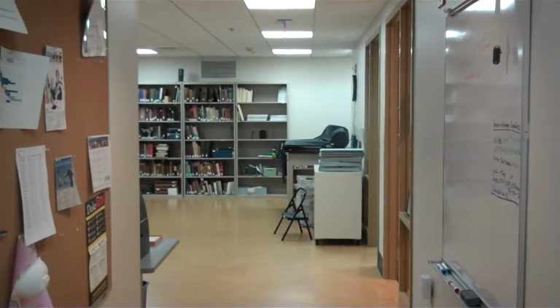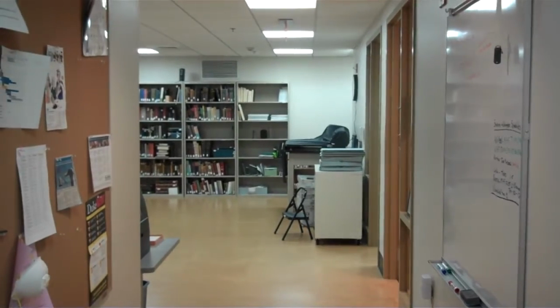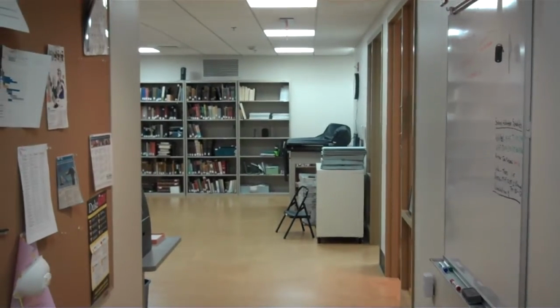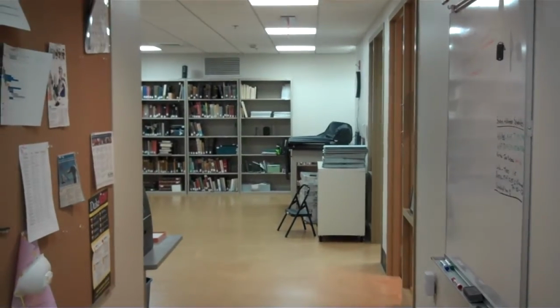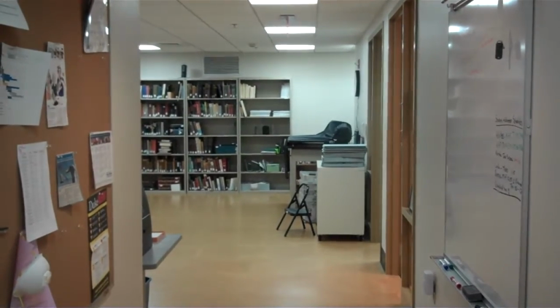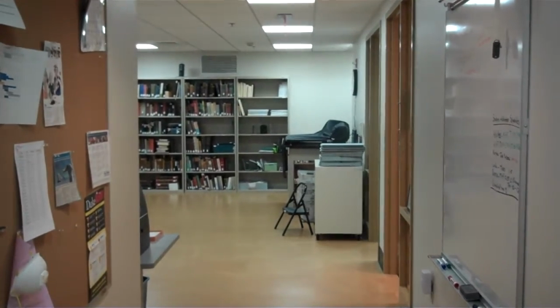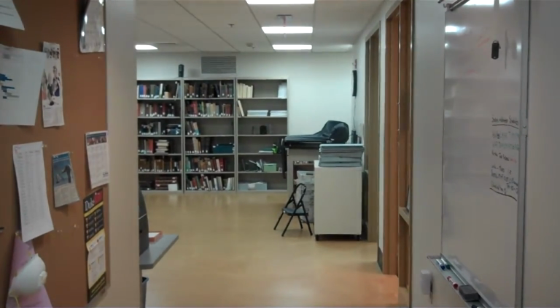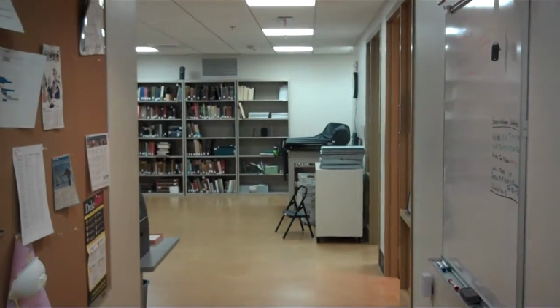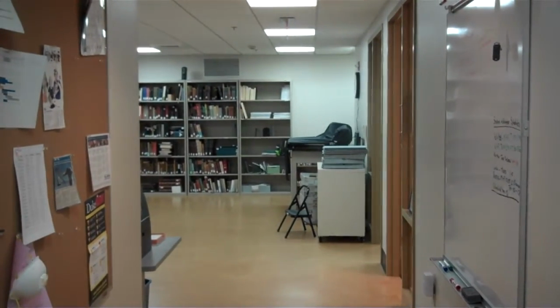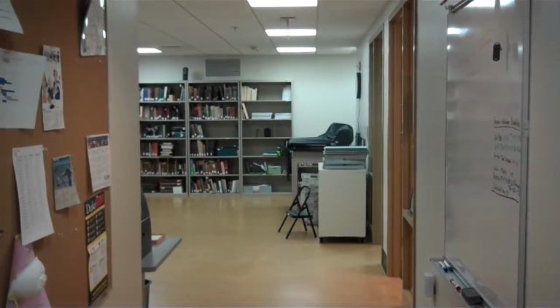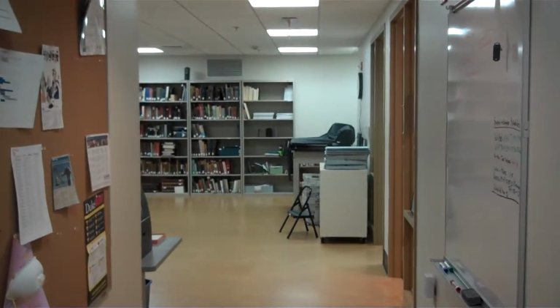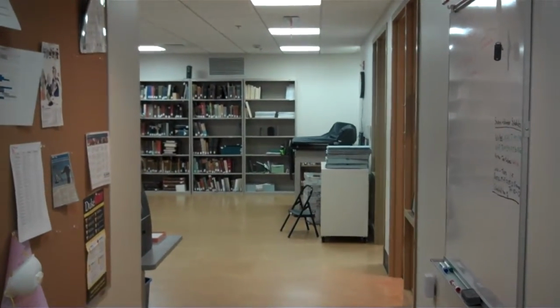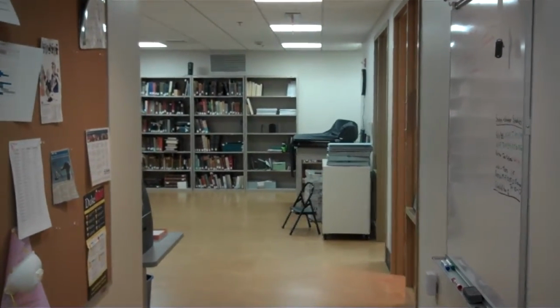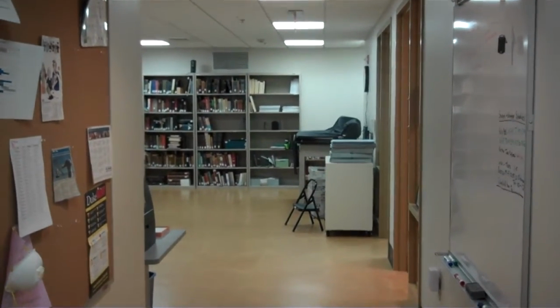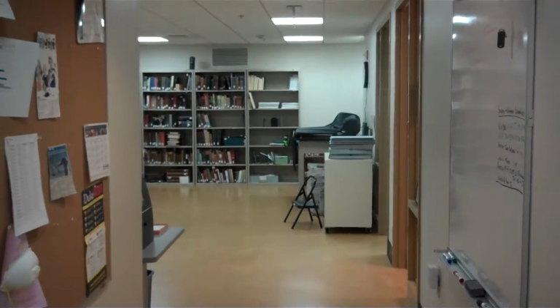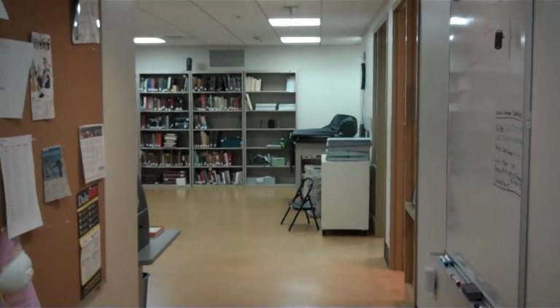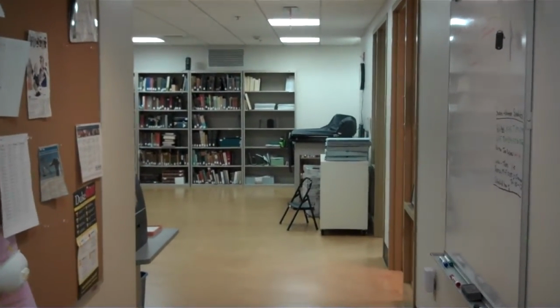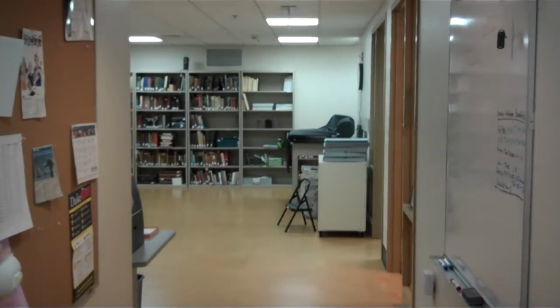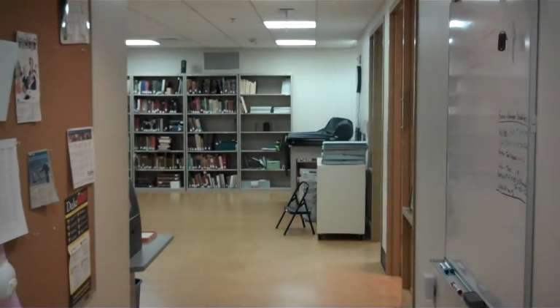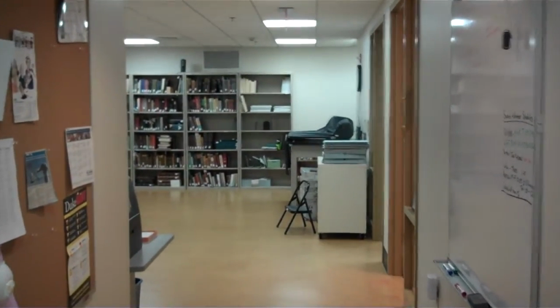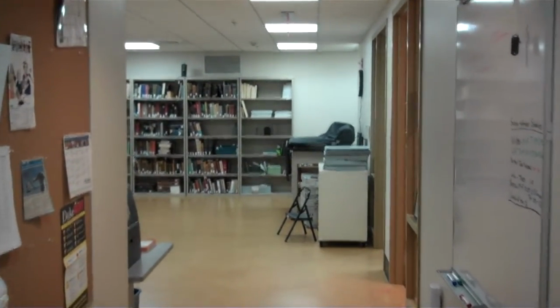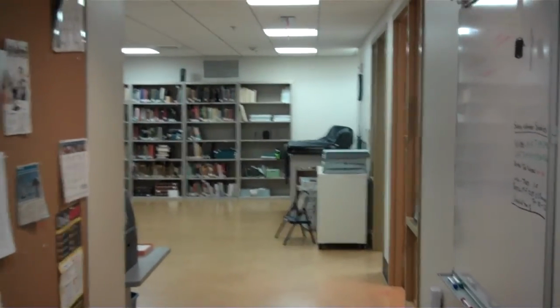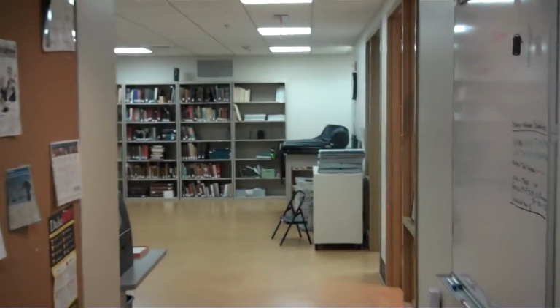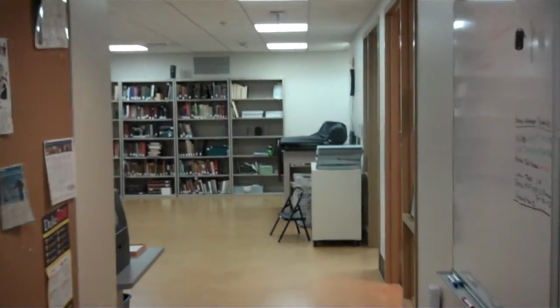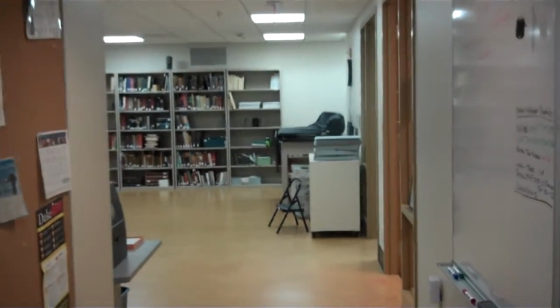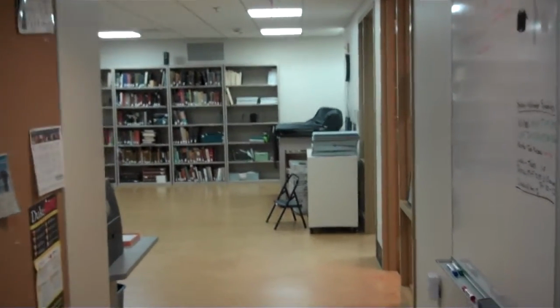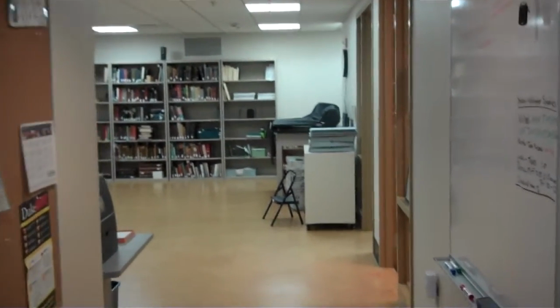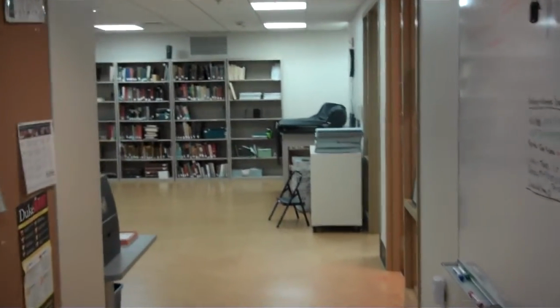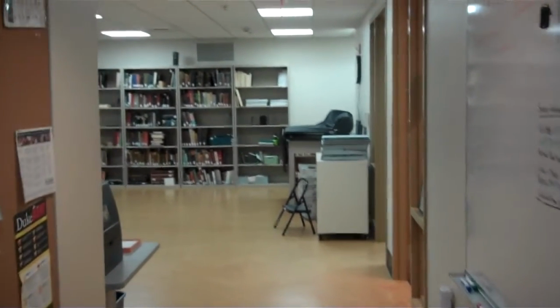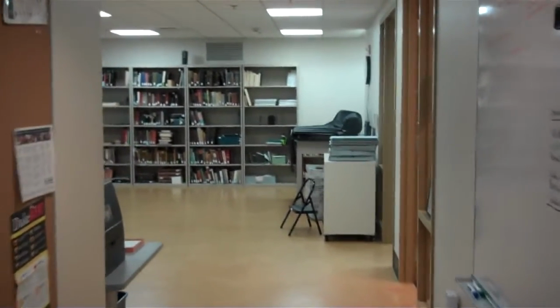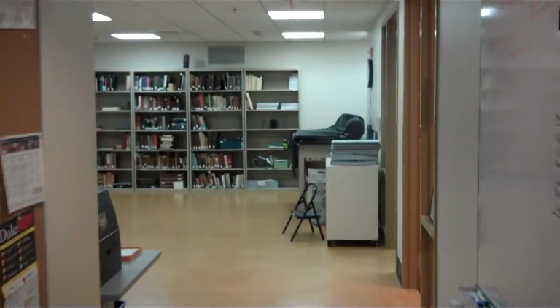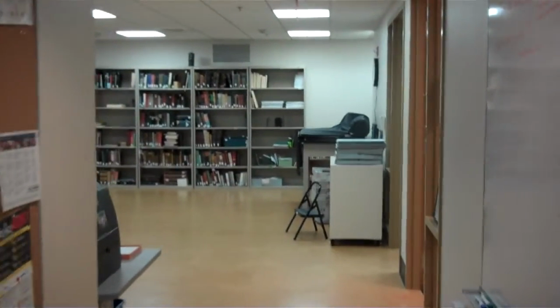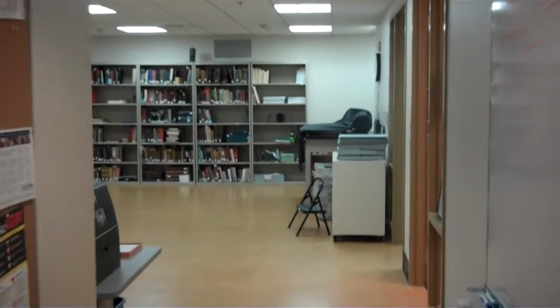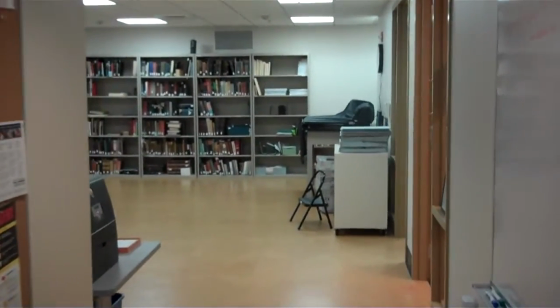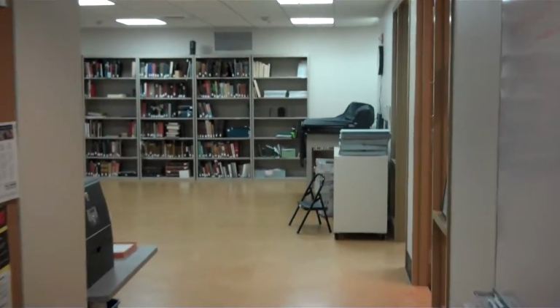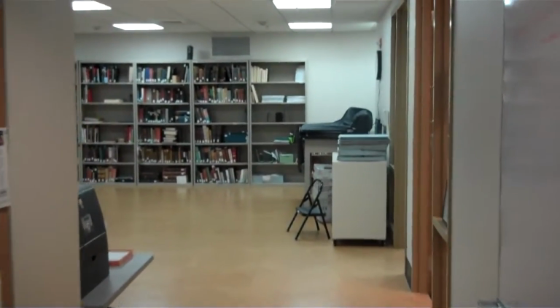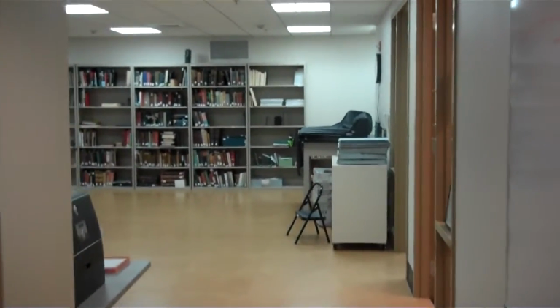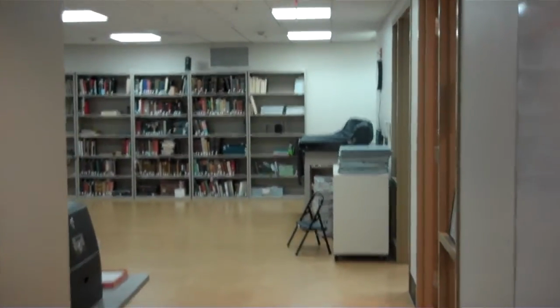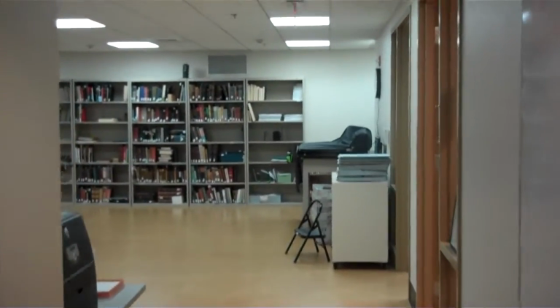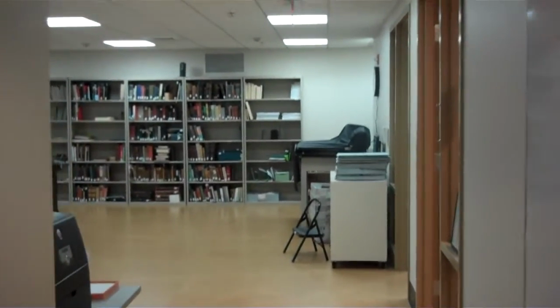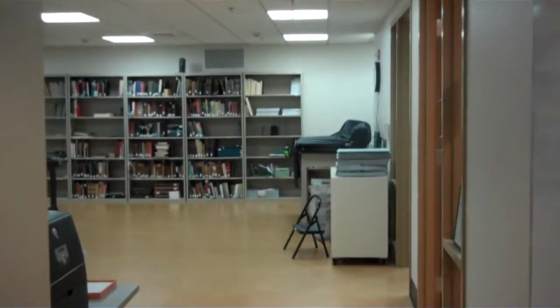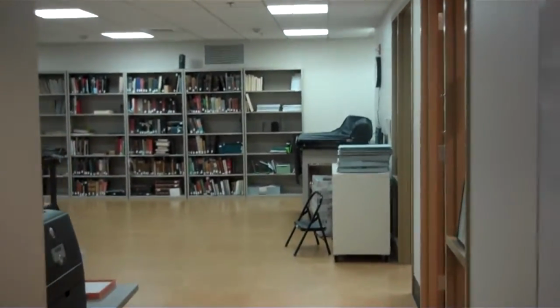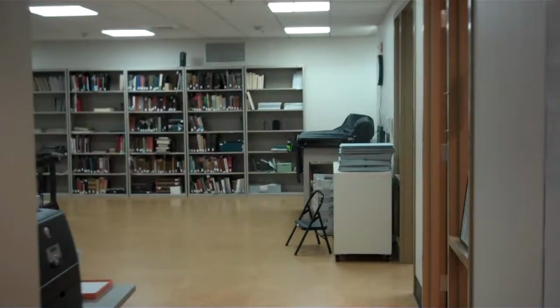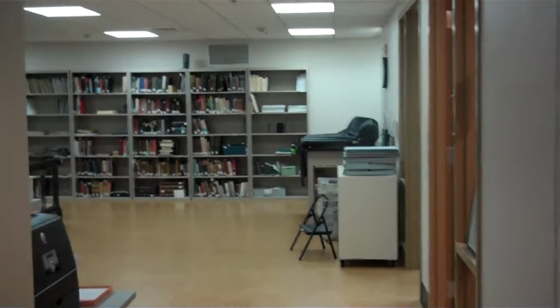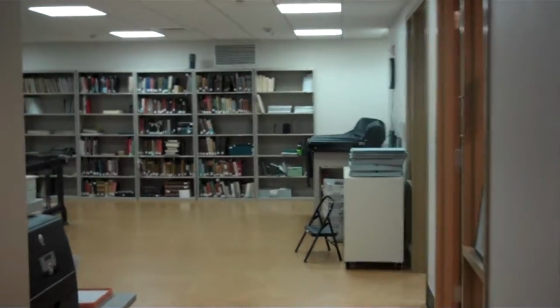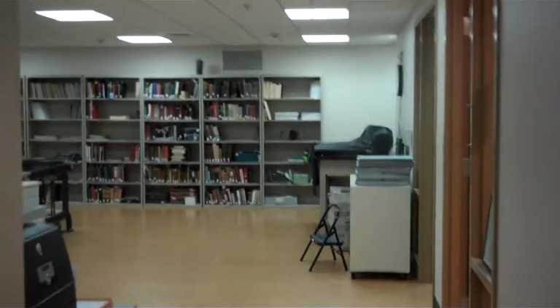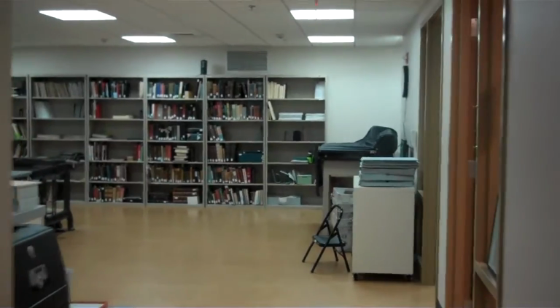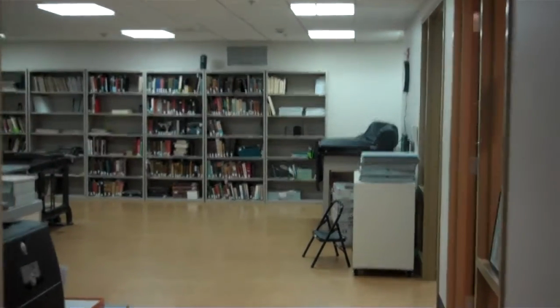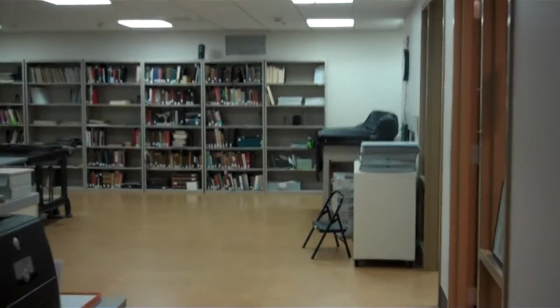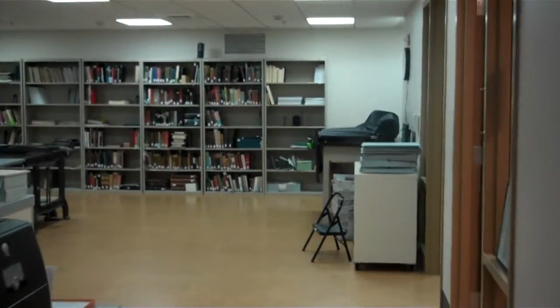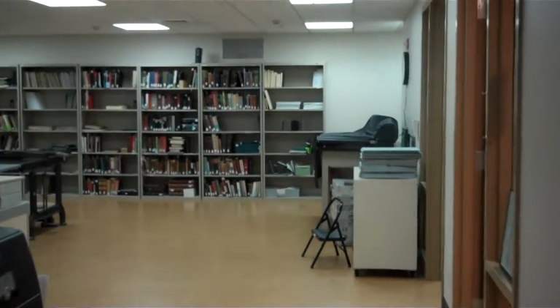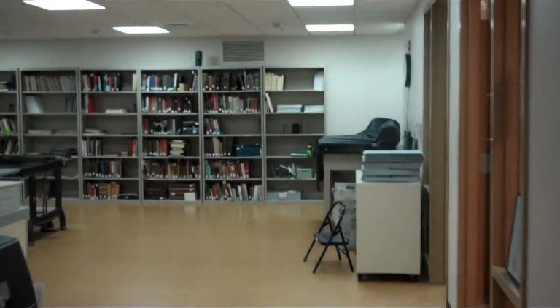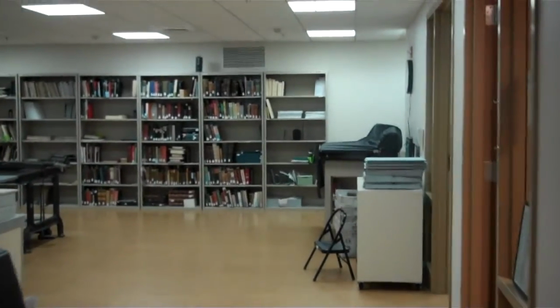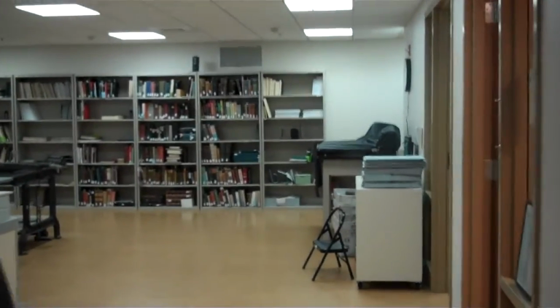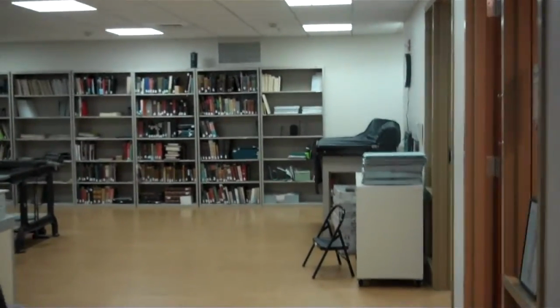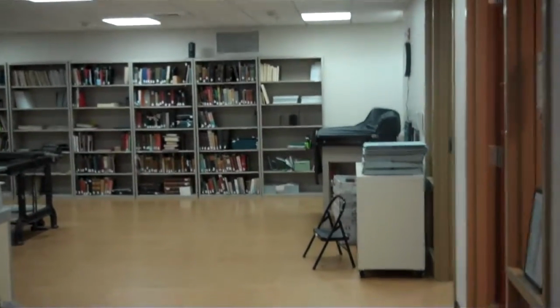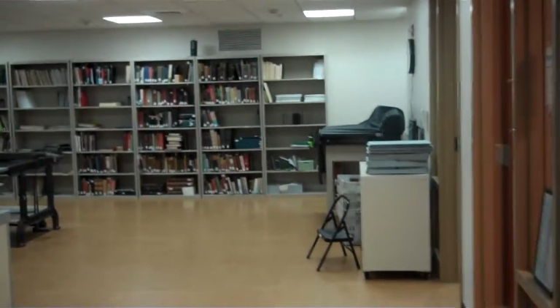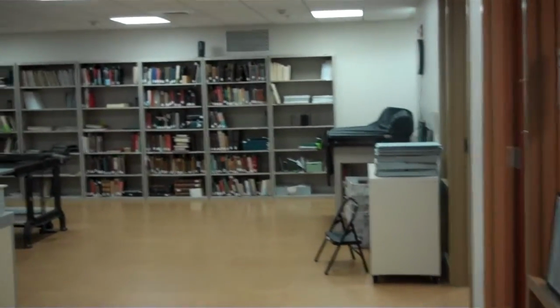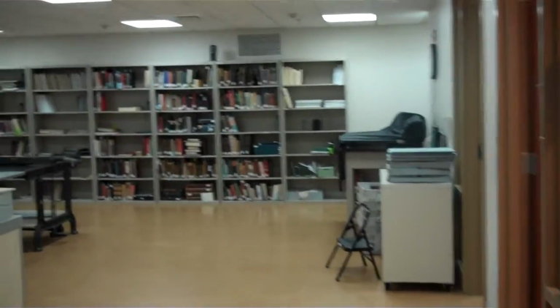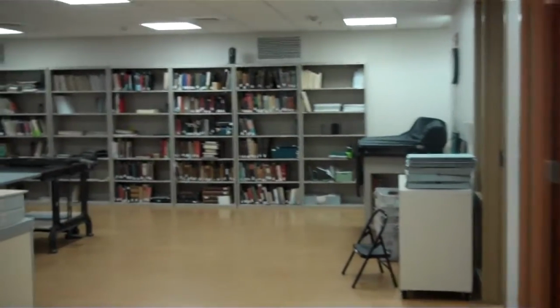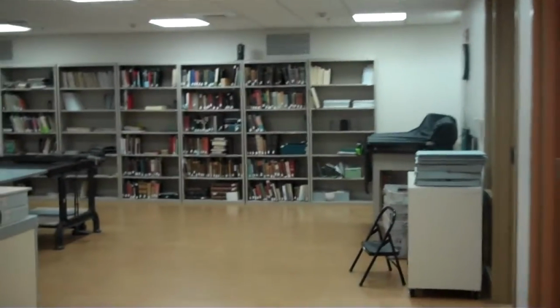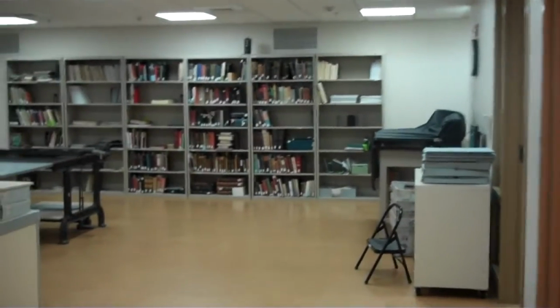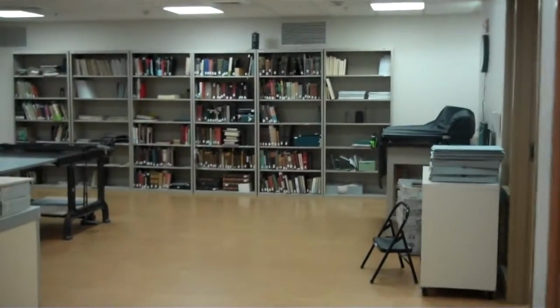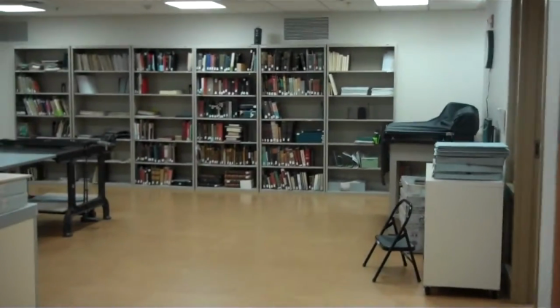Welcome to the Duke University Library's Verne and Tanya Roberts Conservation Lab. This is a brief video tour of the lab space.